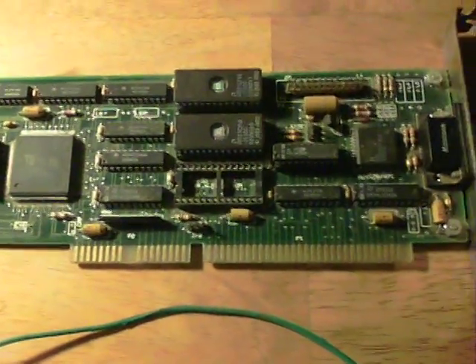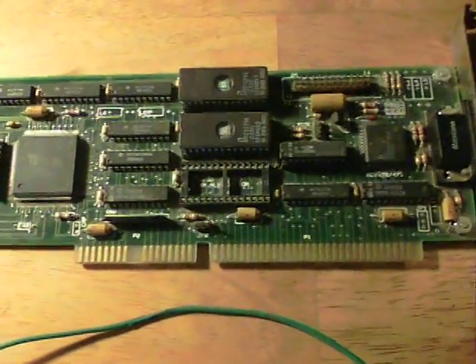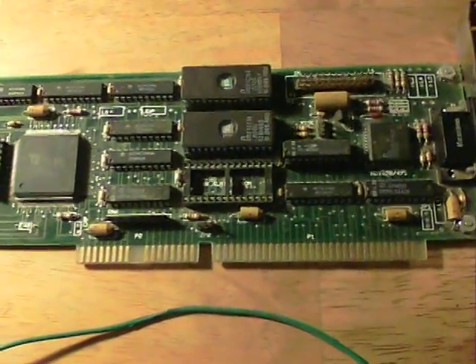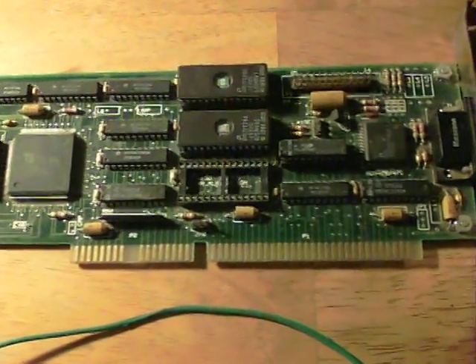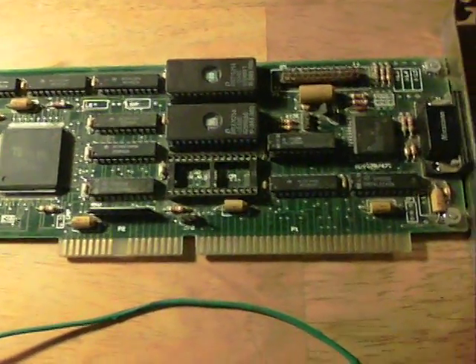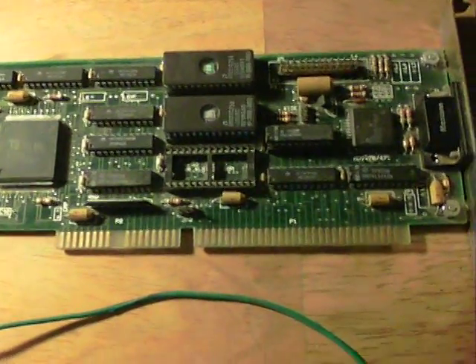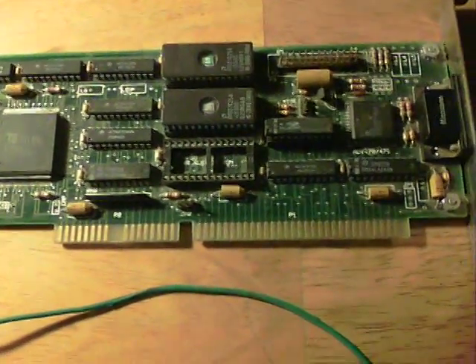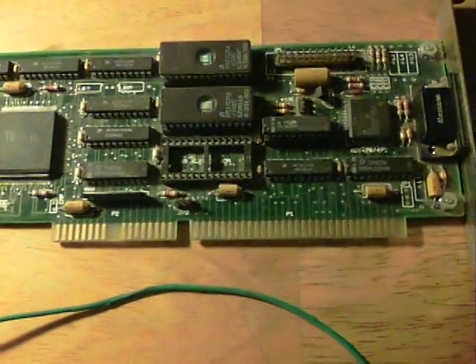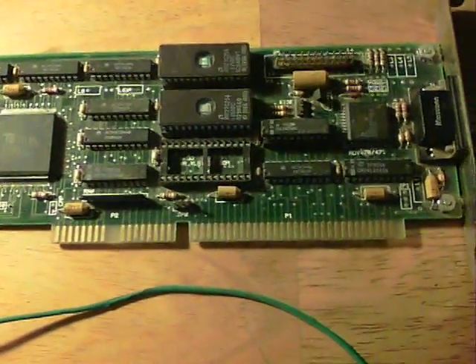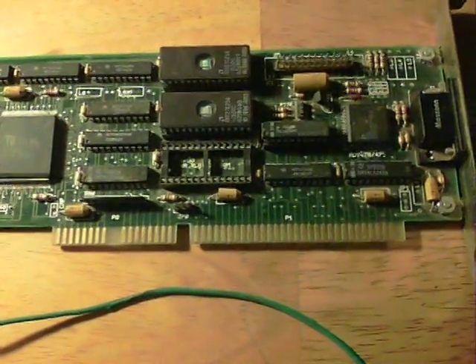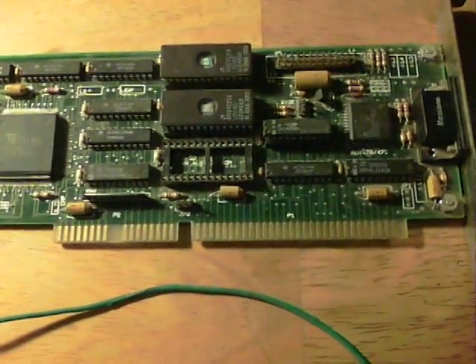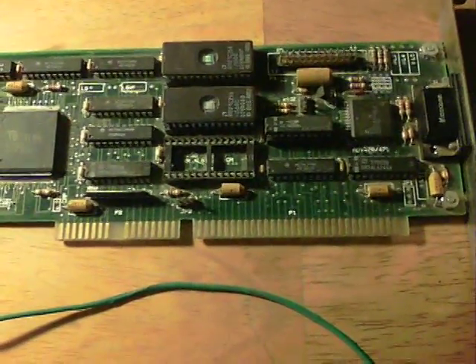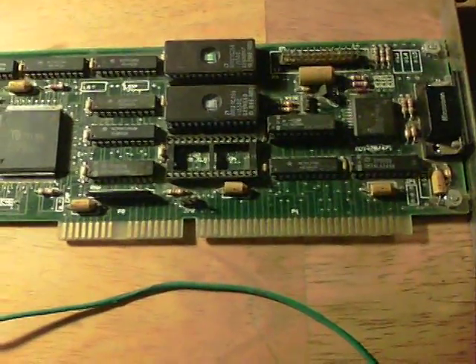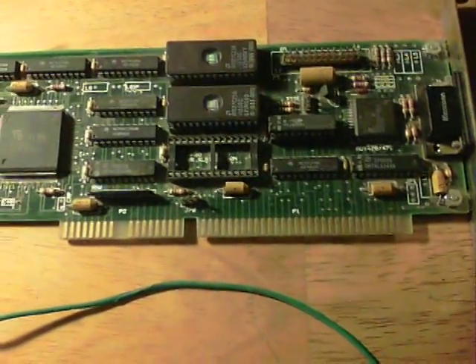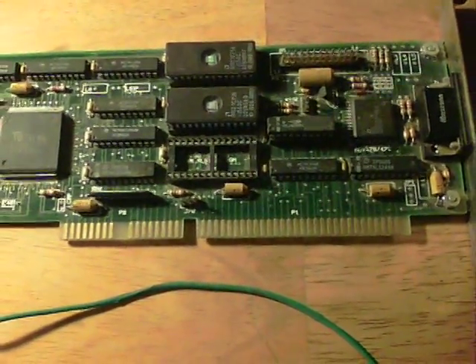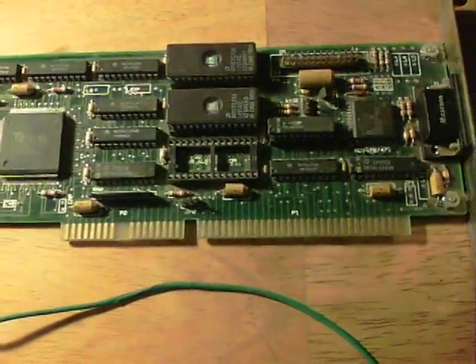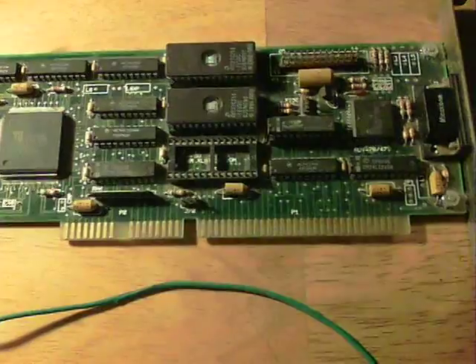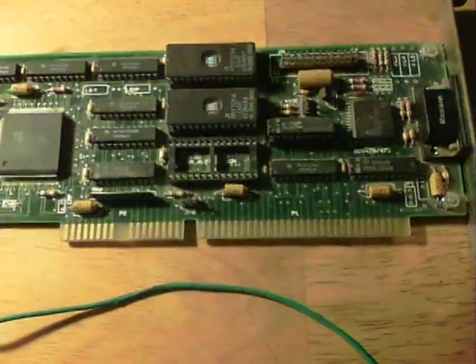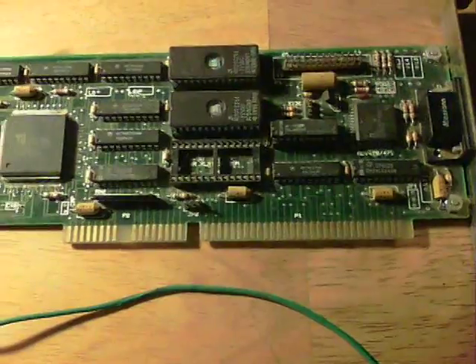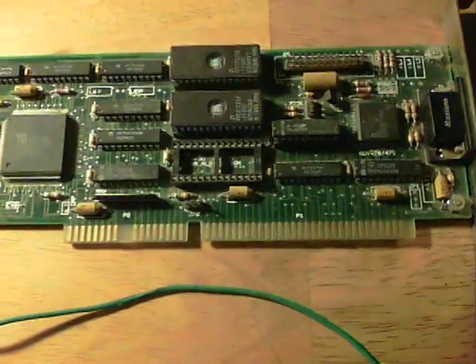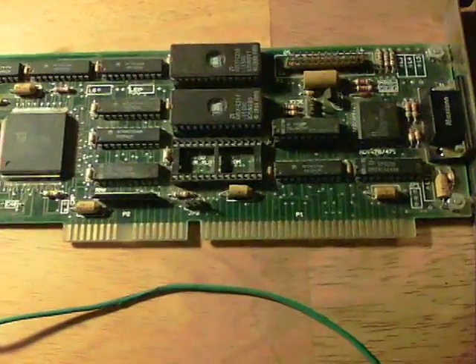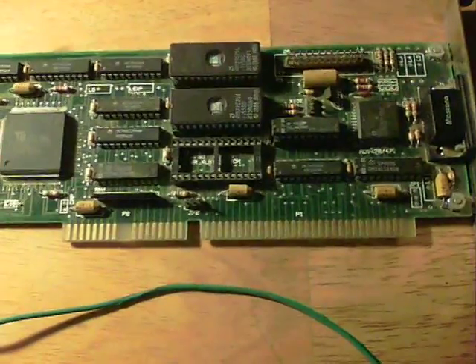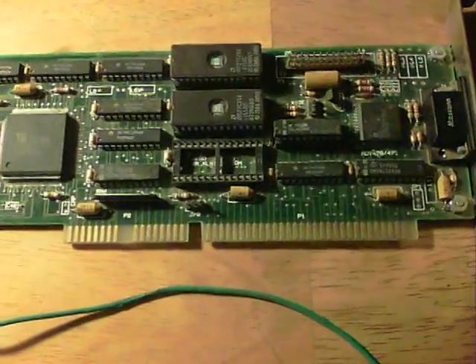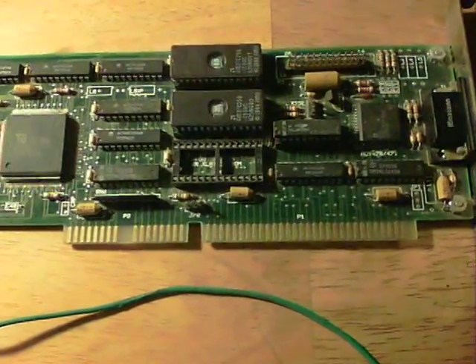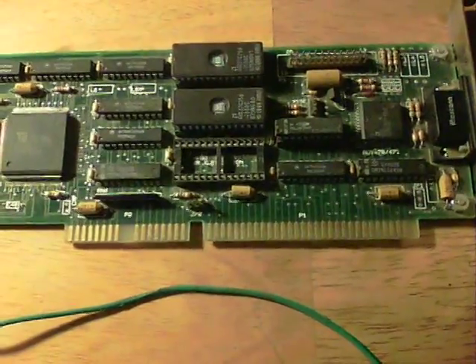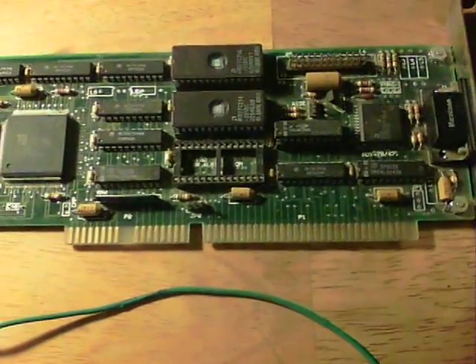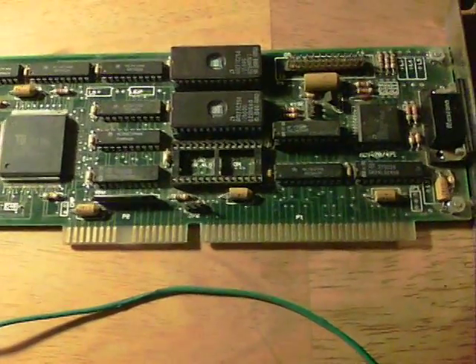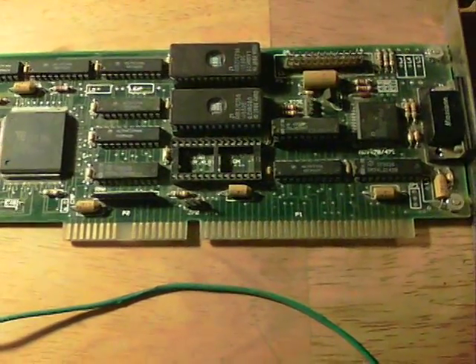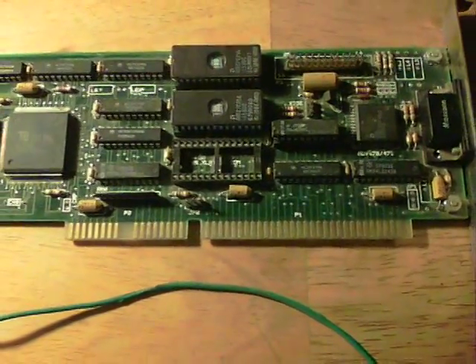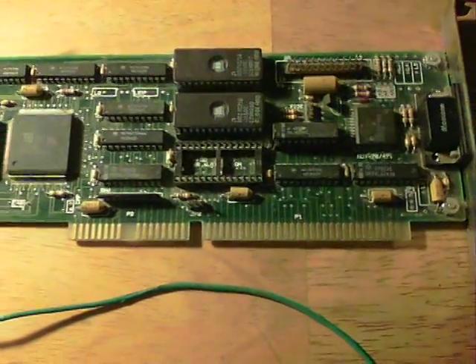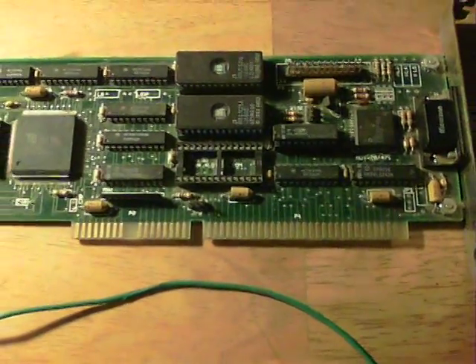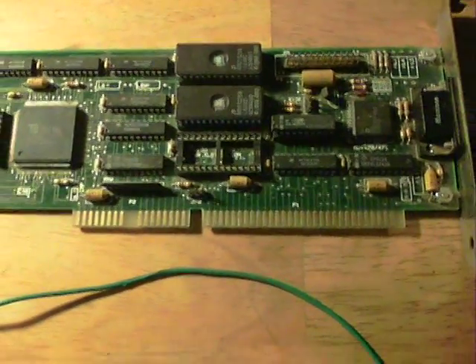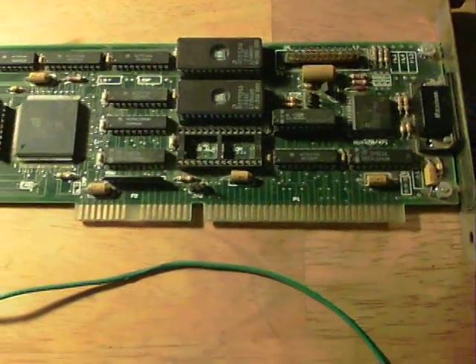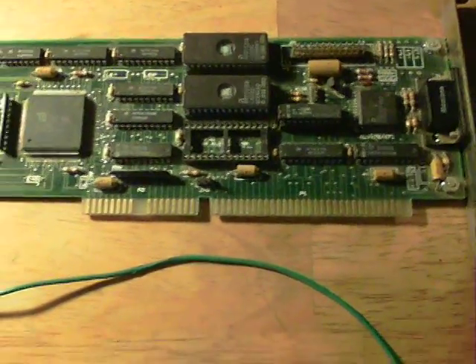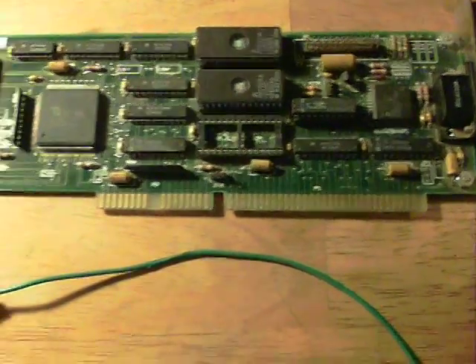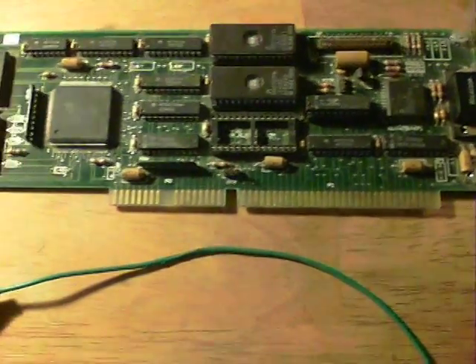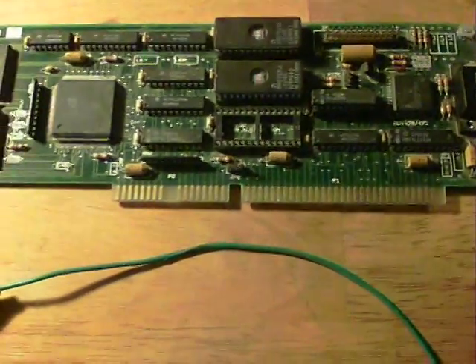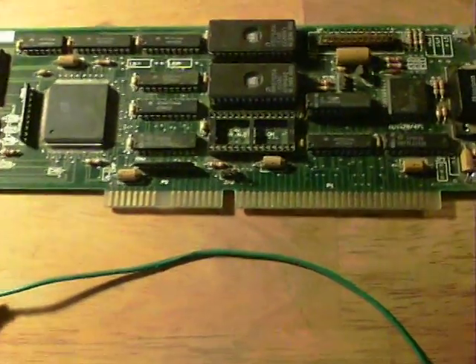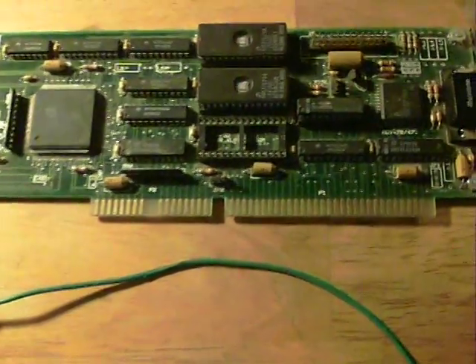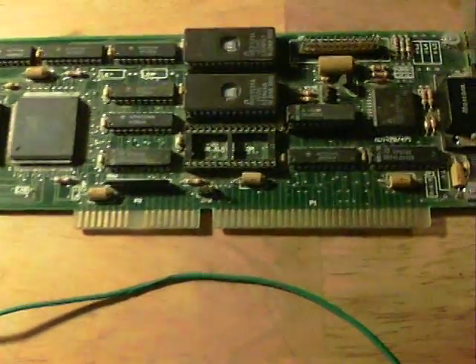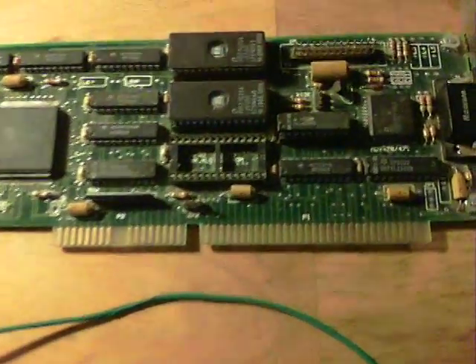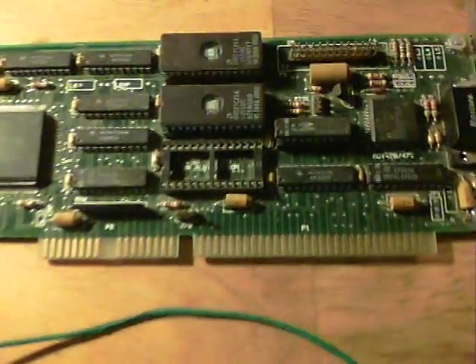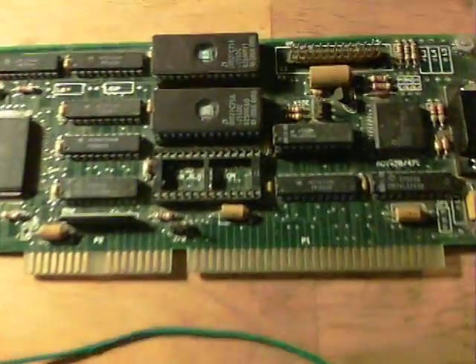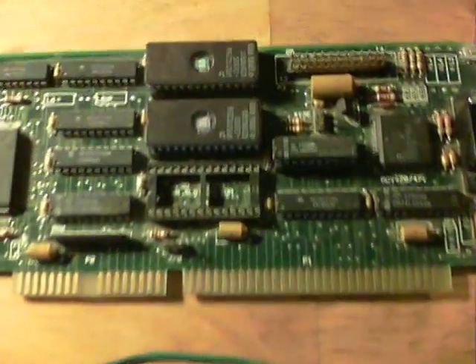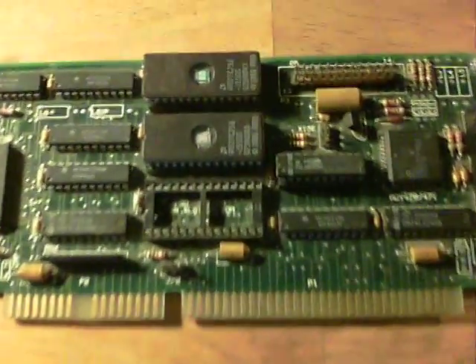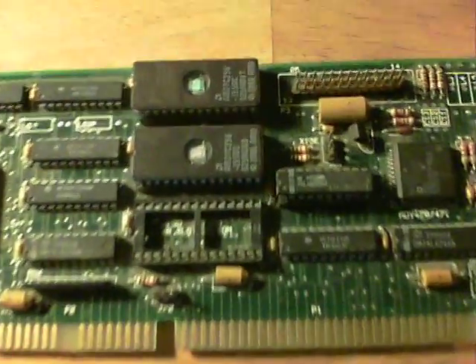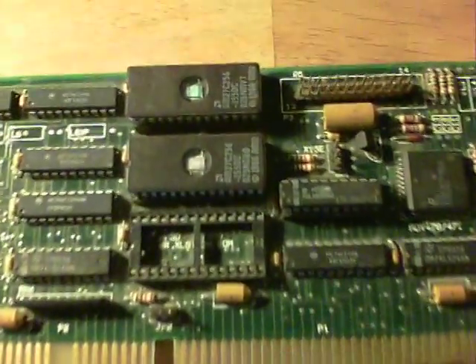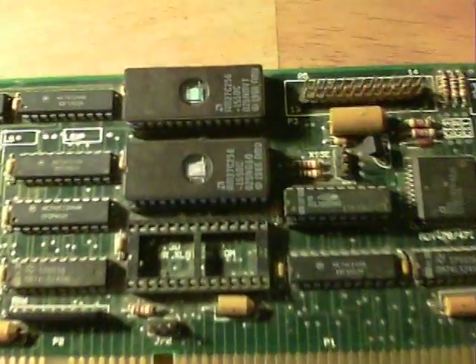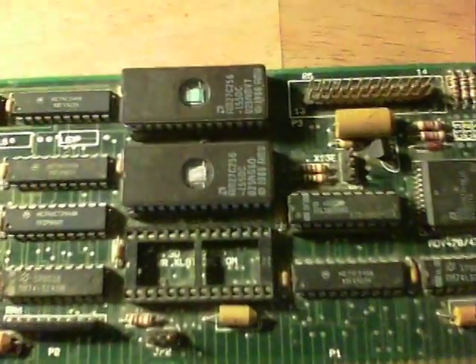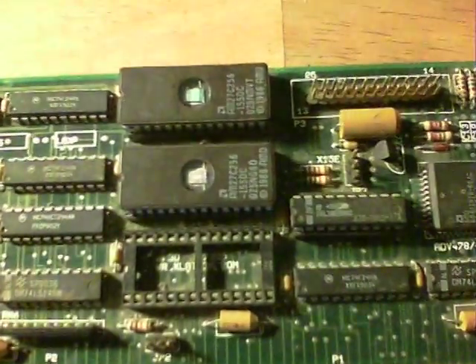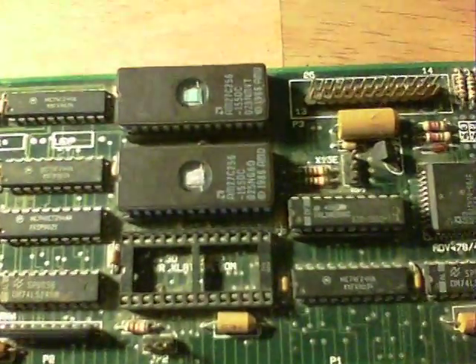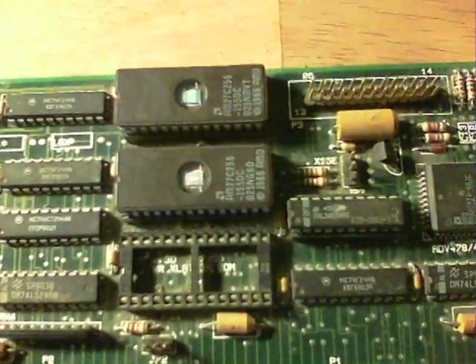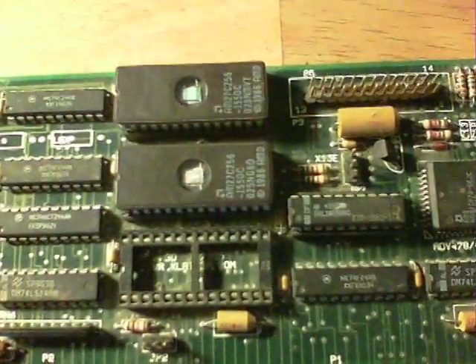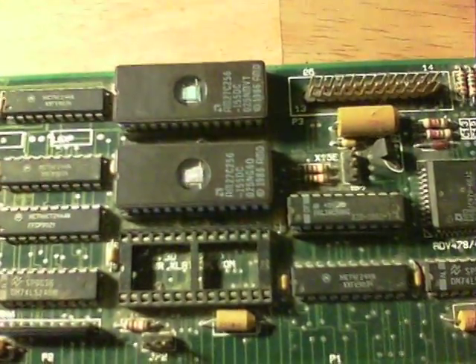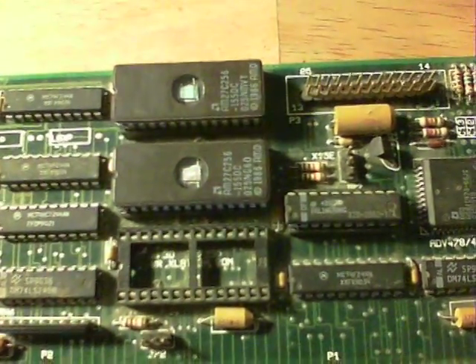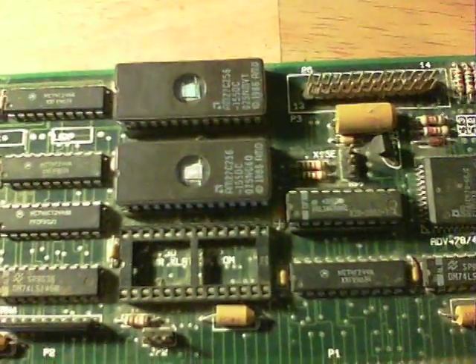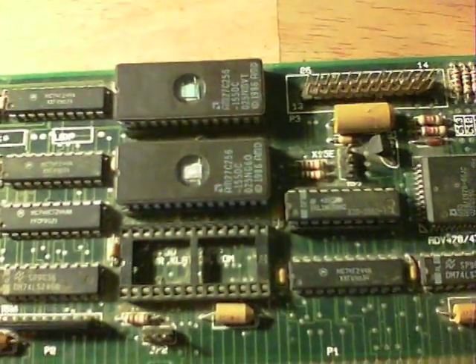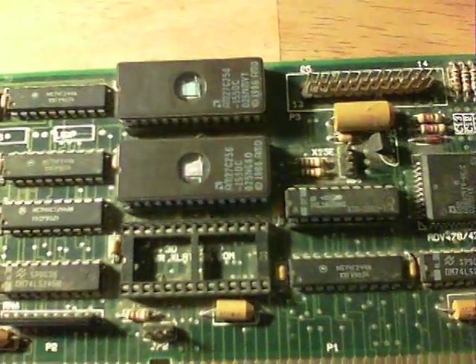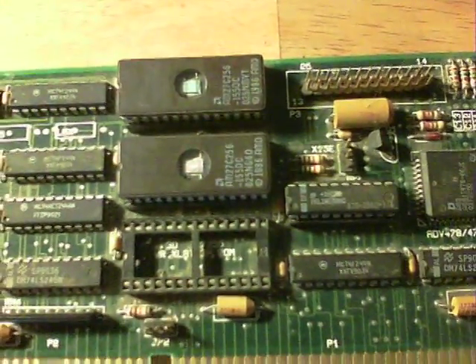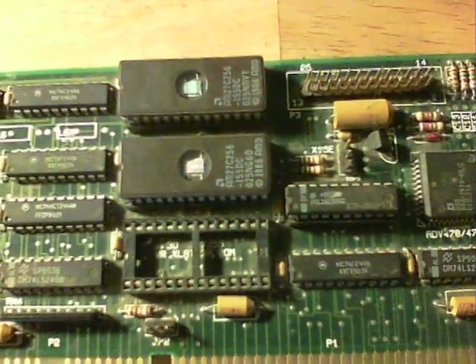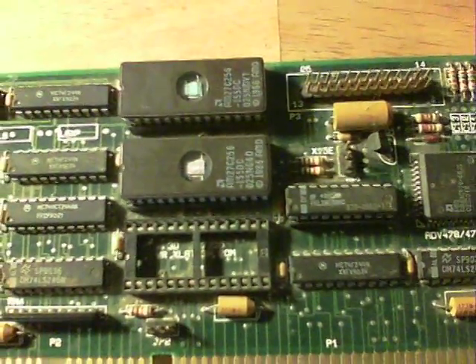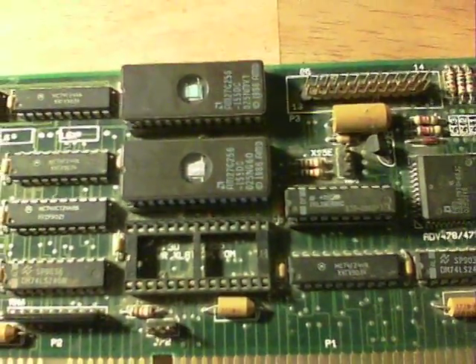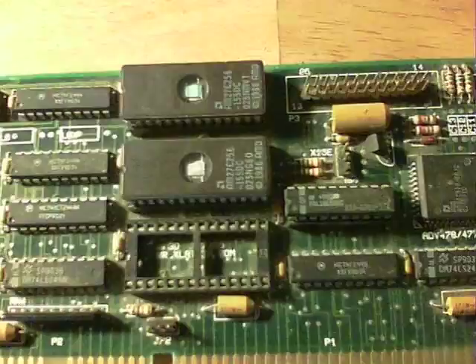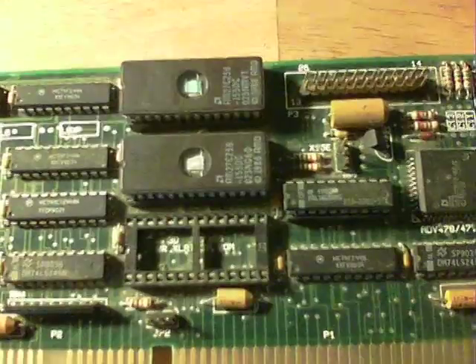I've got a Xevious machine which had a ROM error. I thought to myself: silicon, got a window on it.